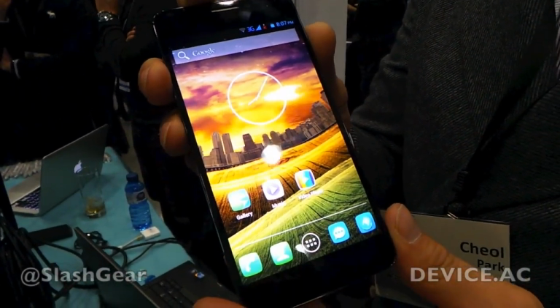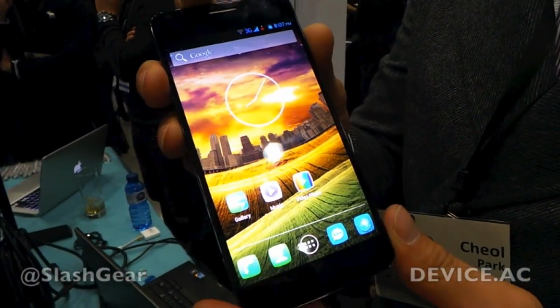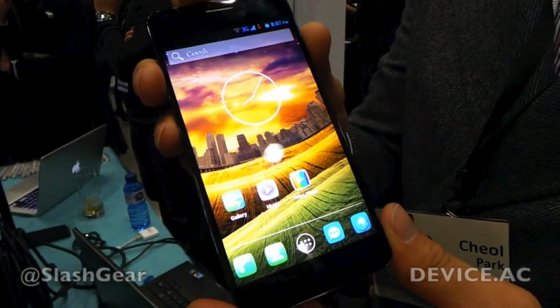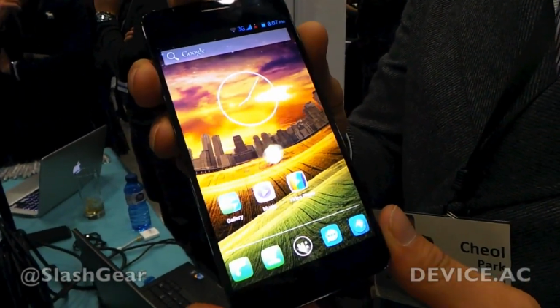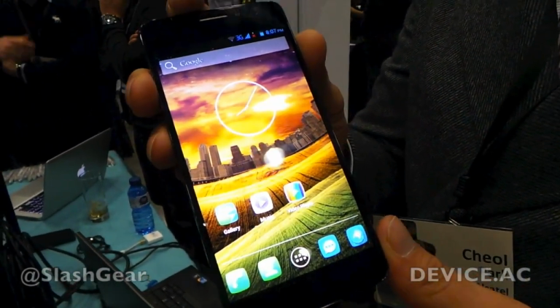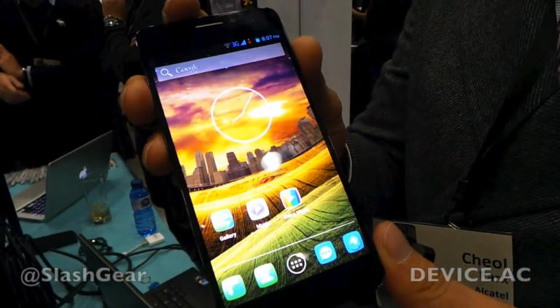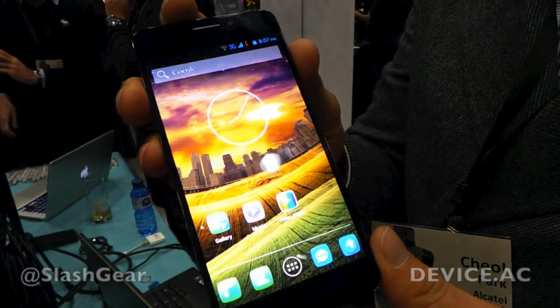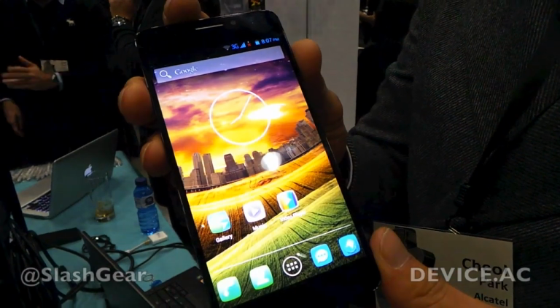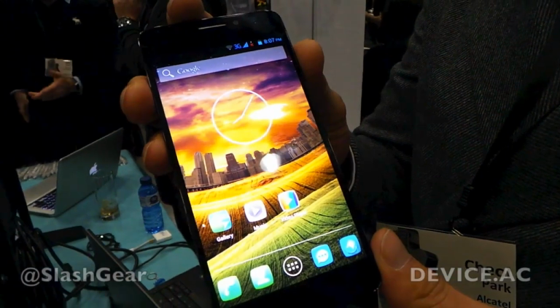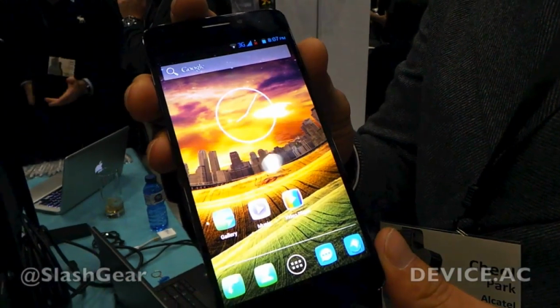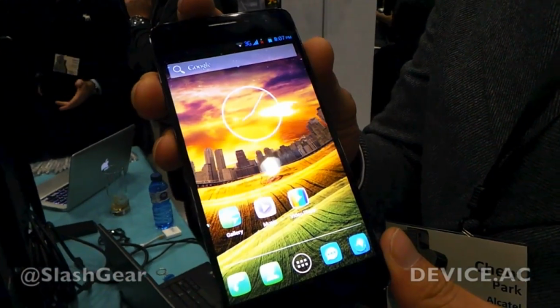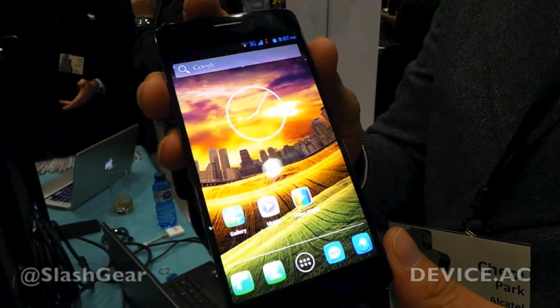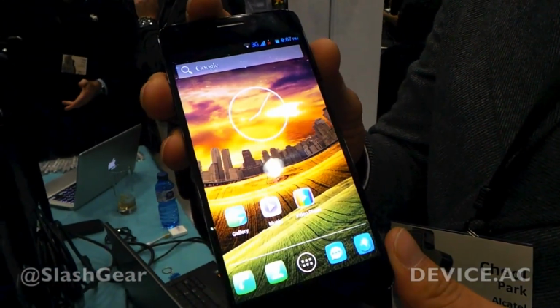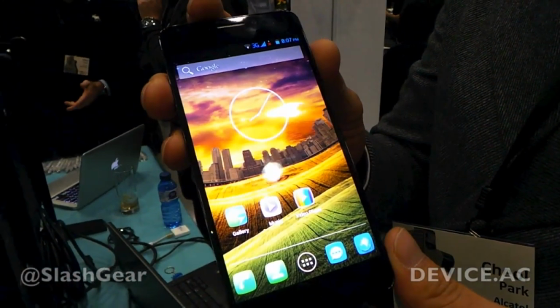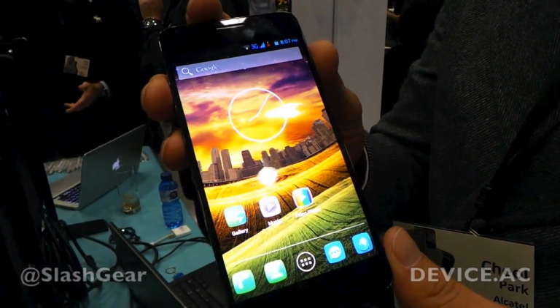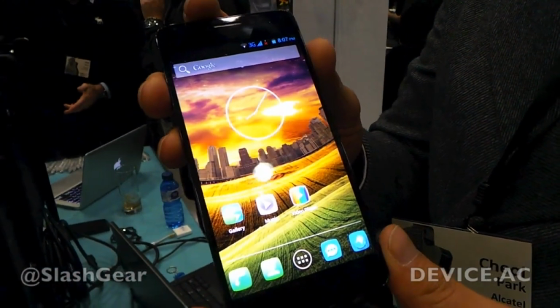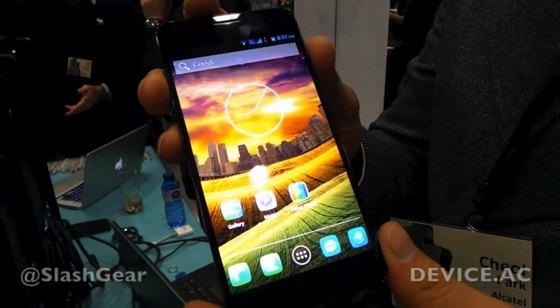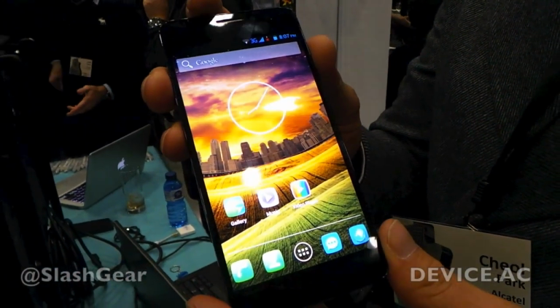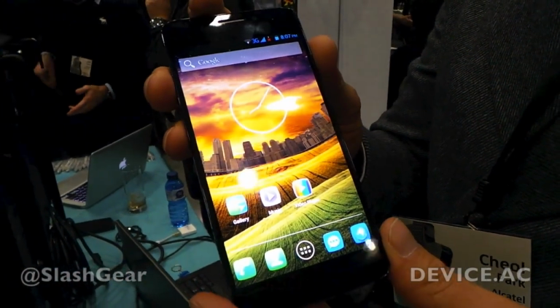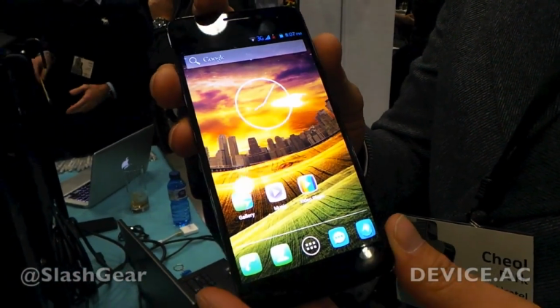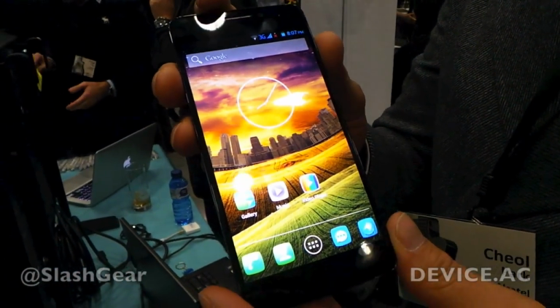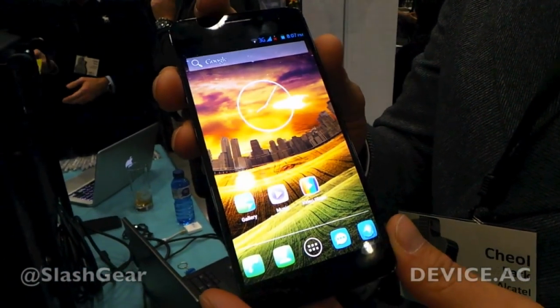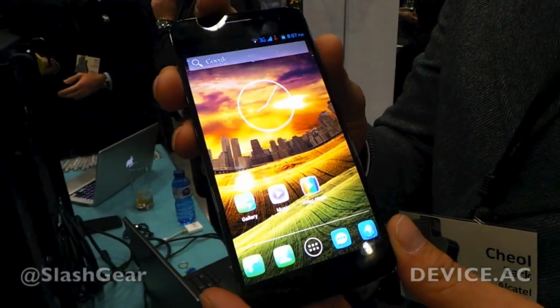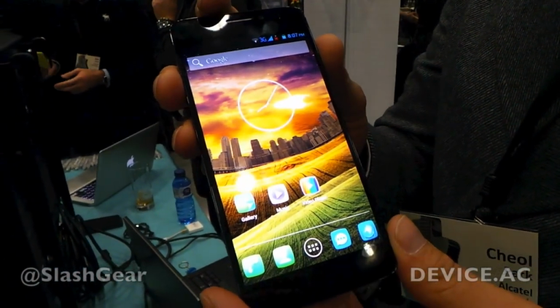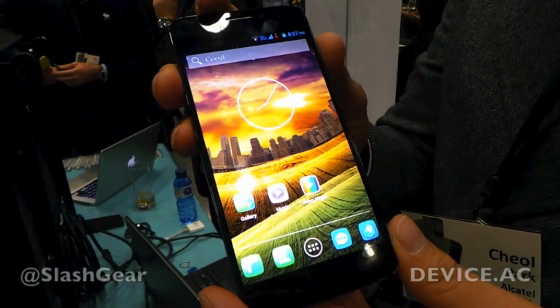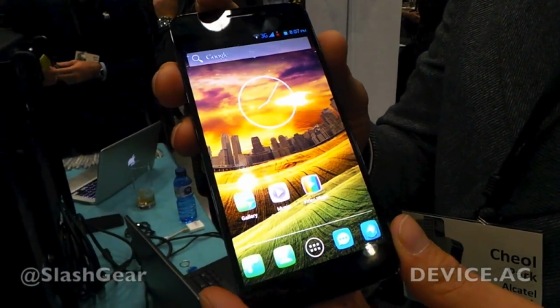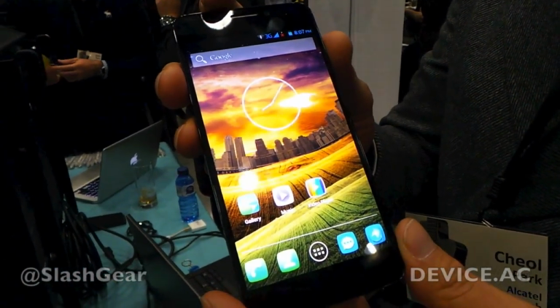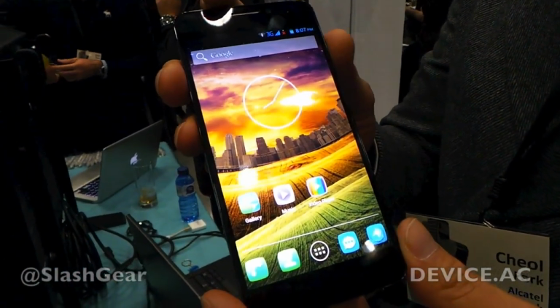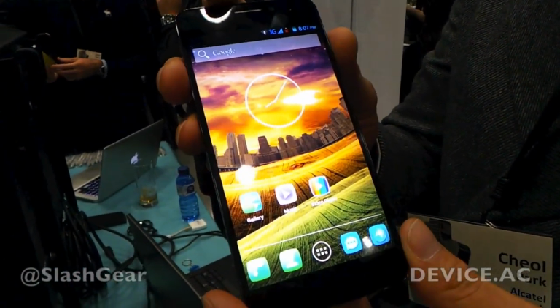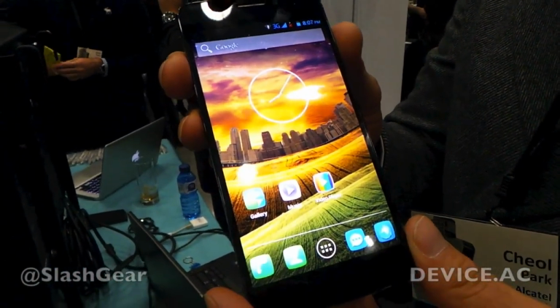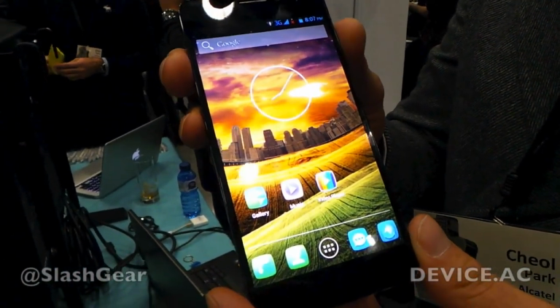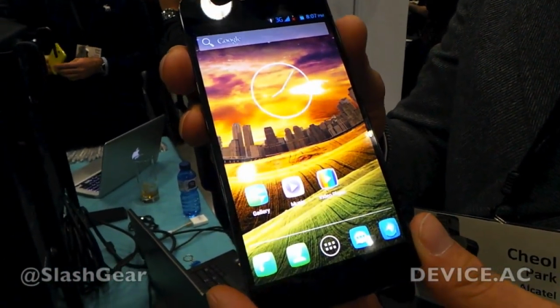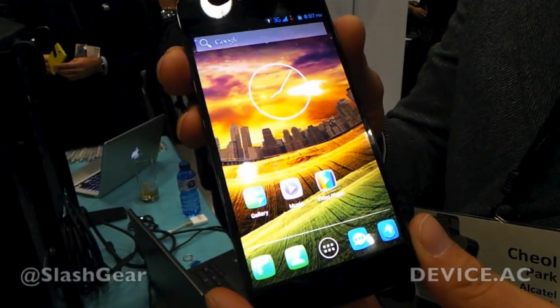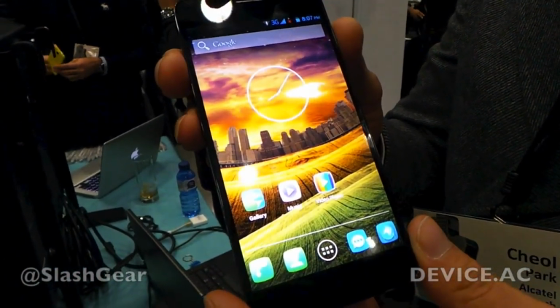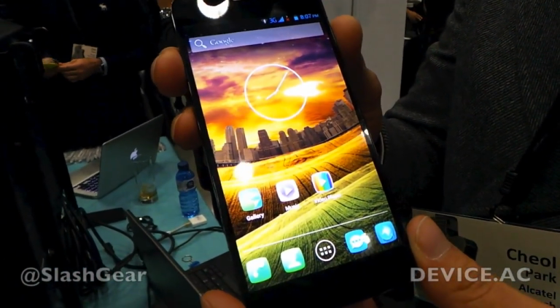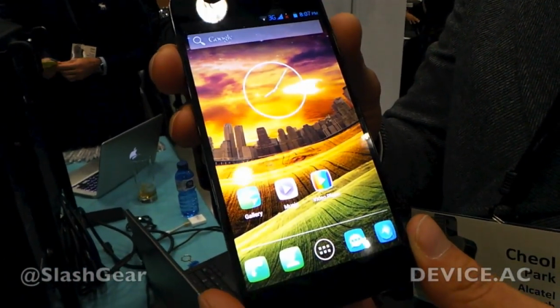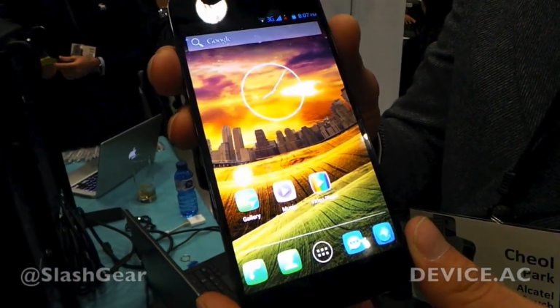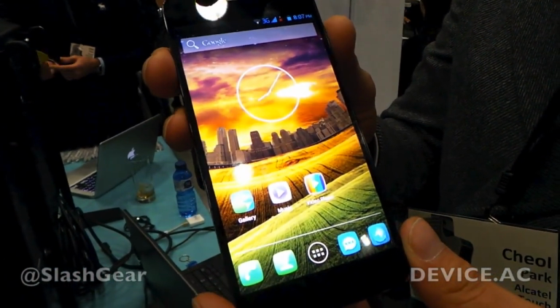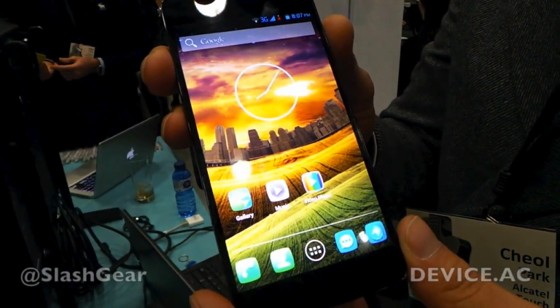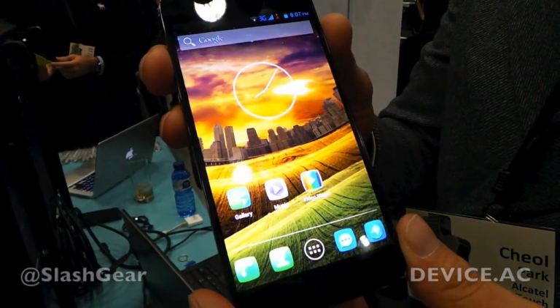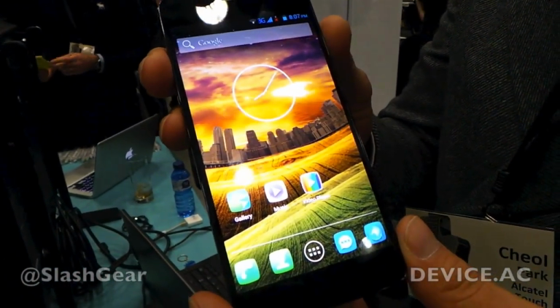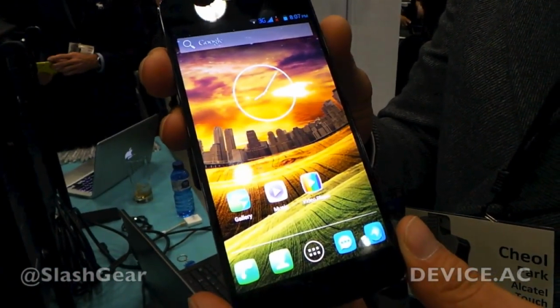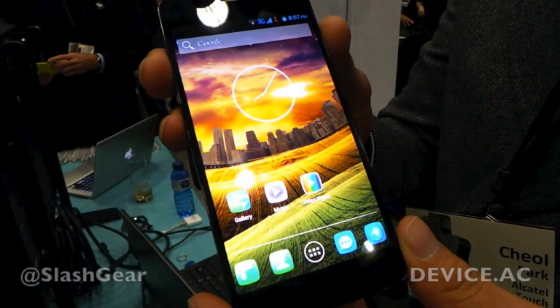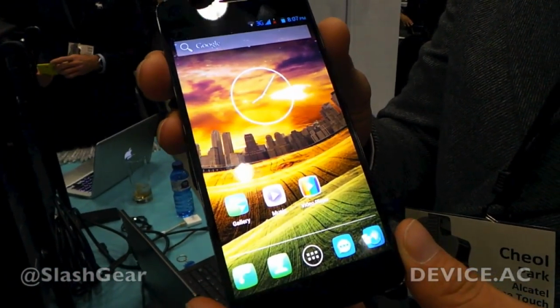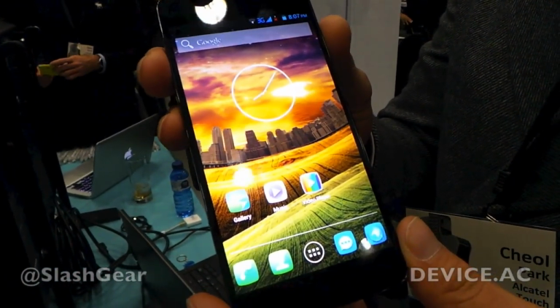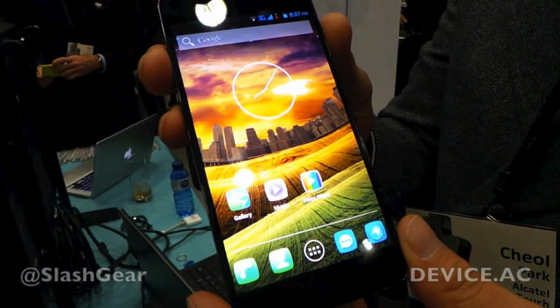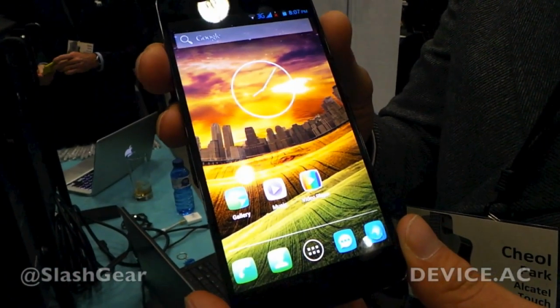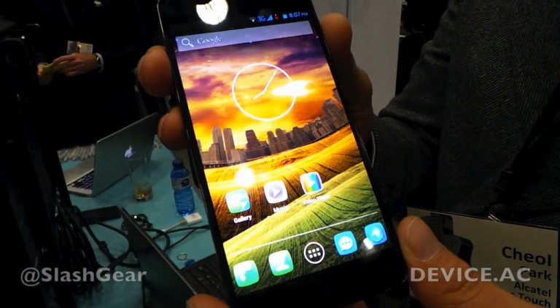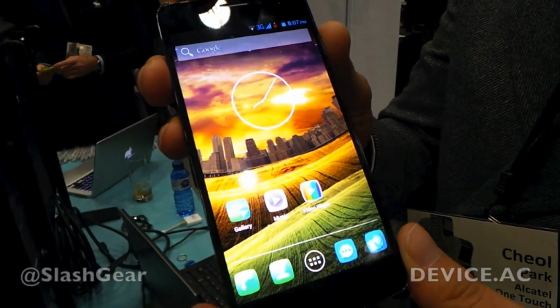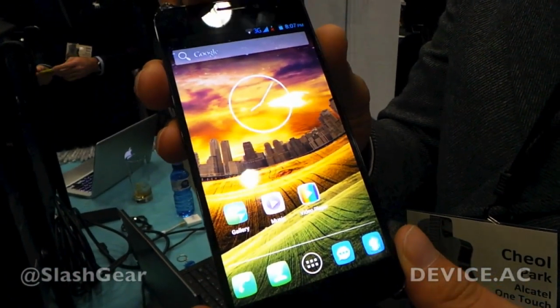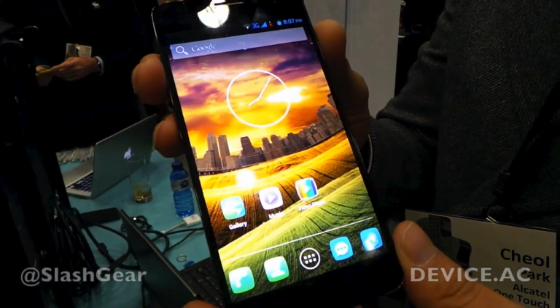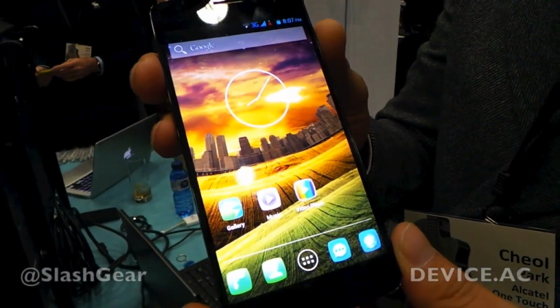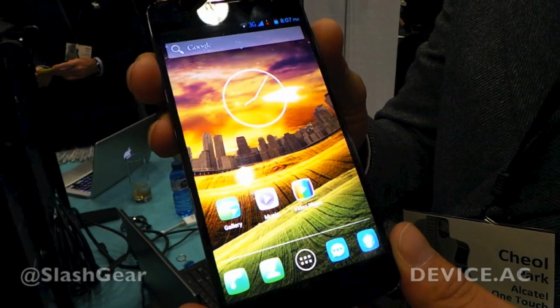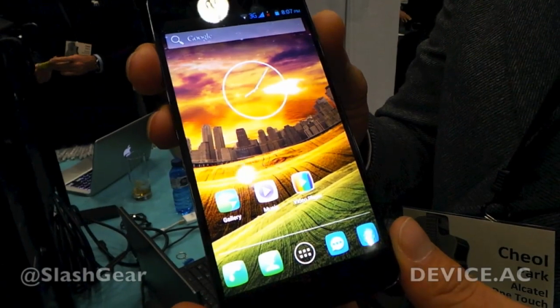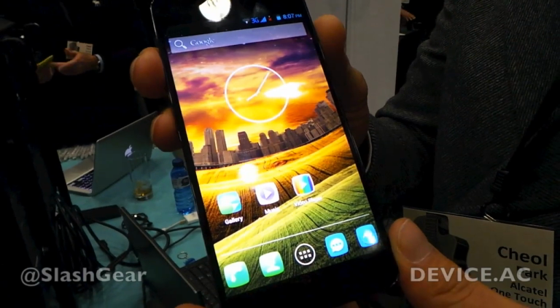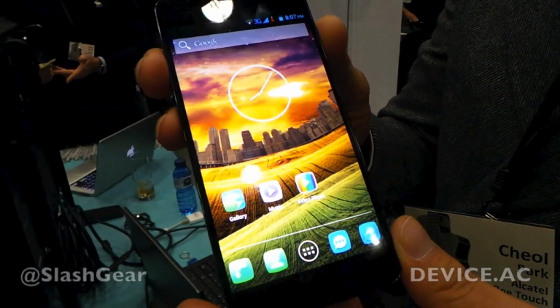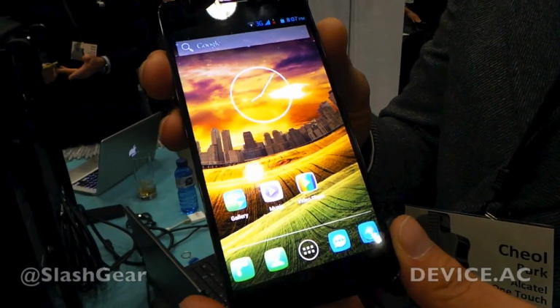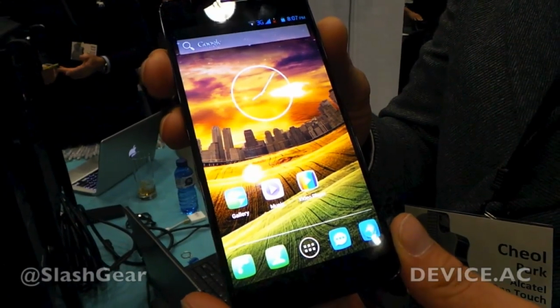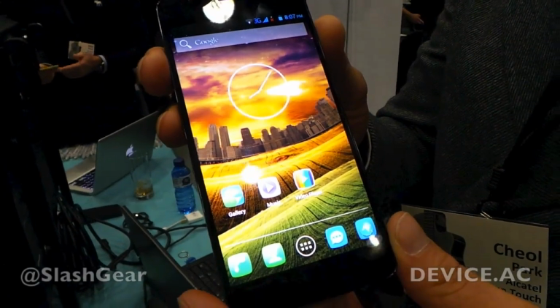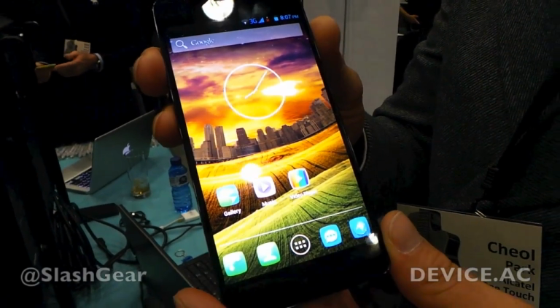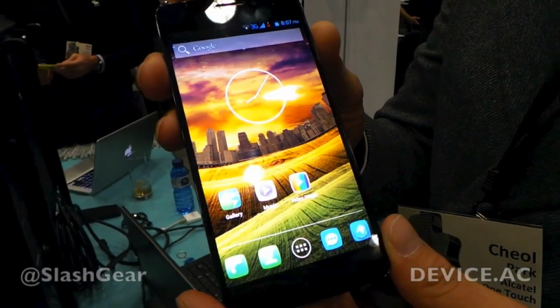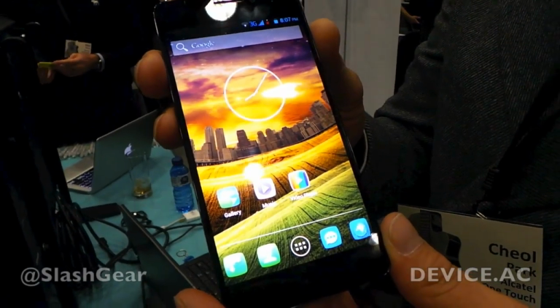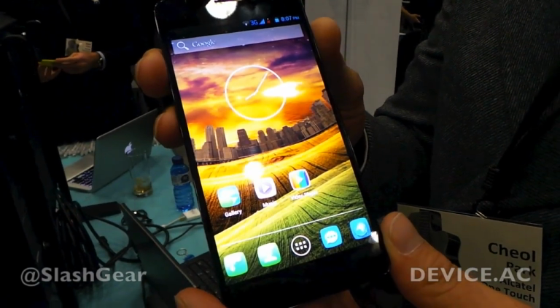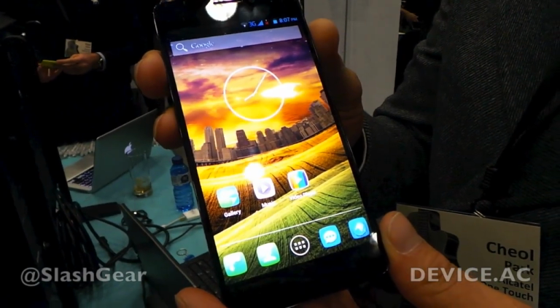Is it running Jellybean? We're using Android 4.2.1, which is Jellybean. Great, thank you very much.